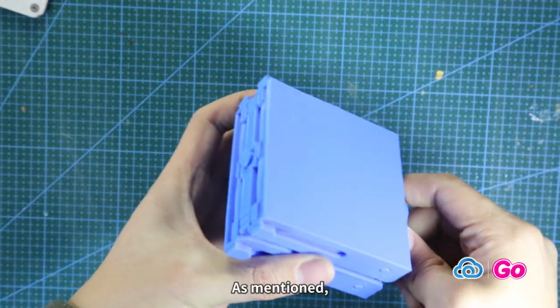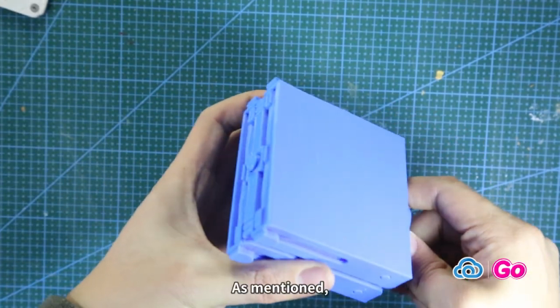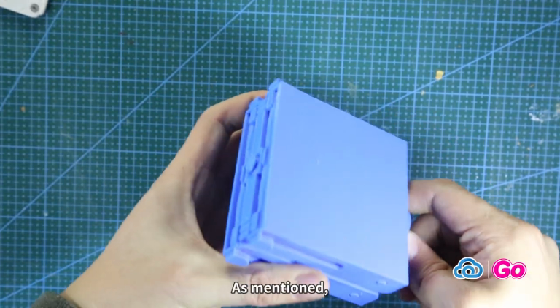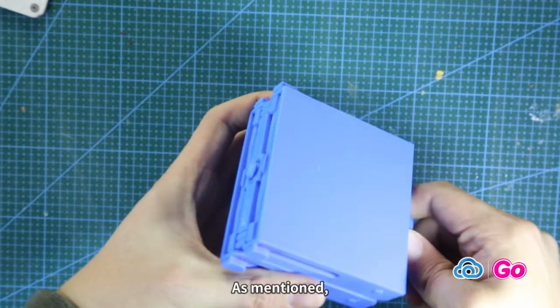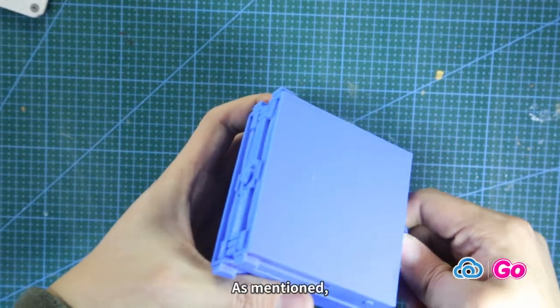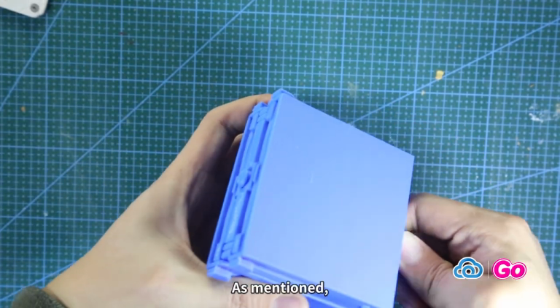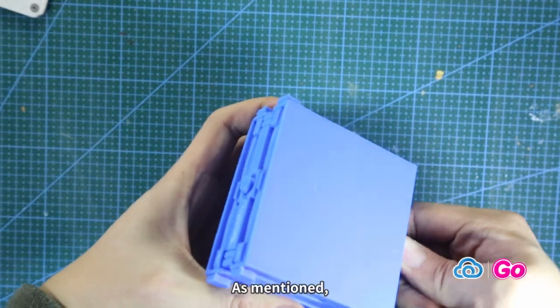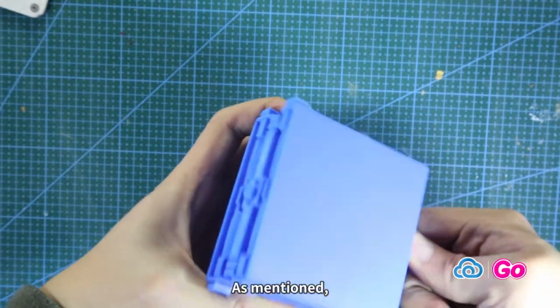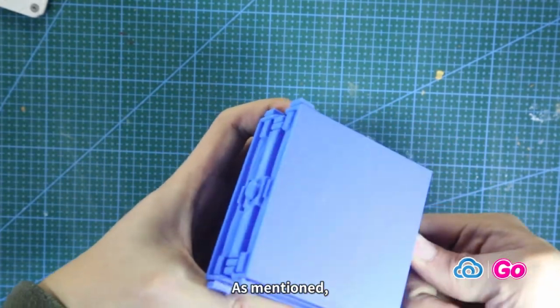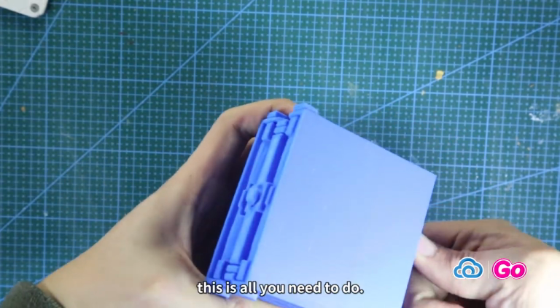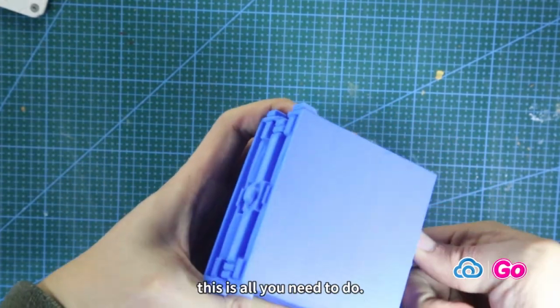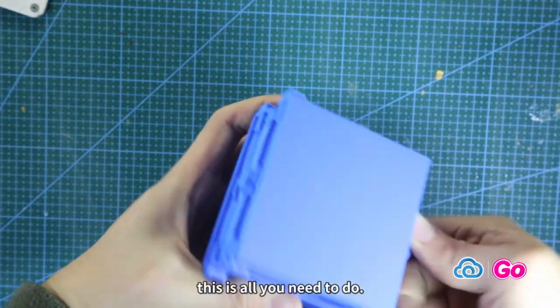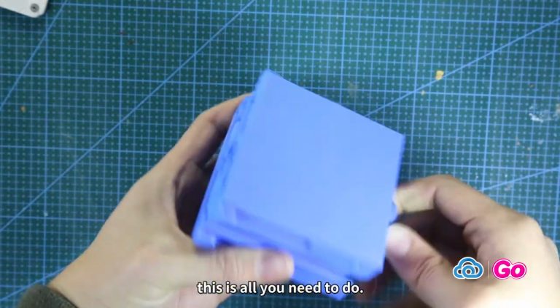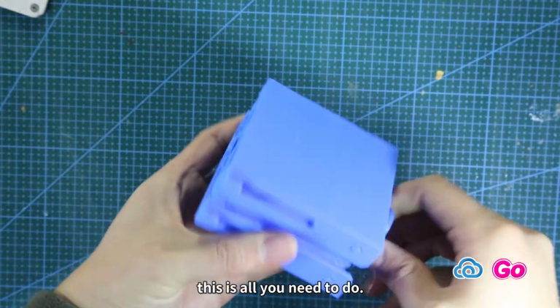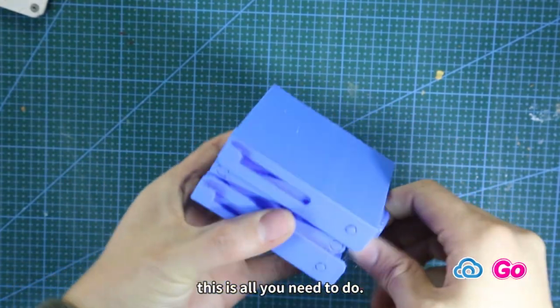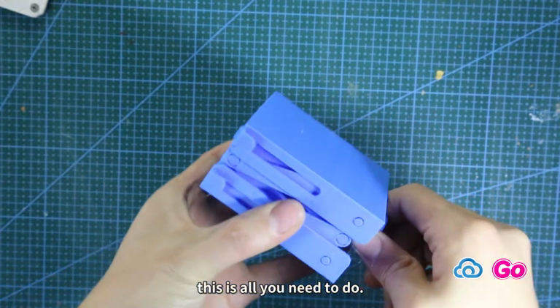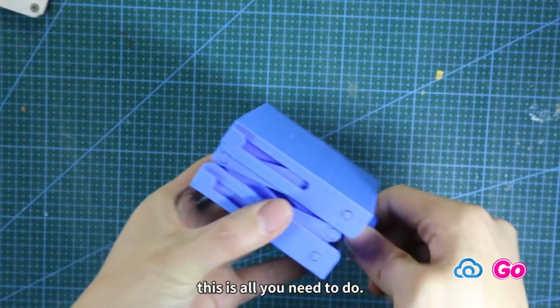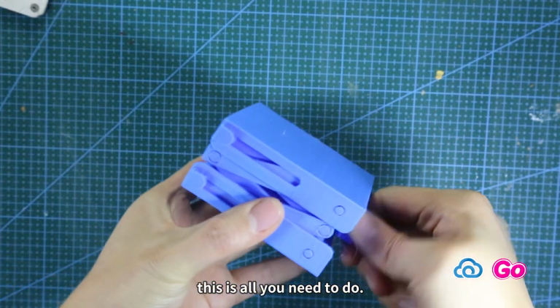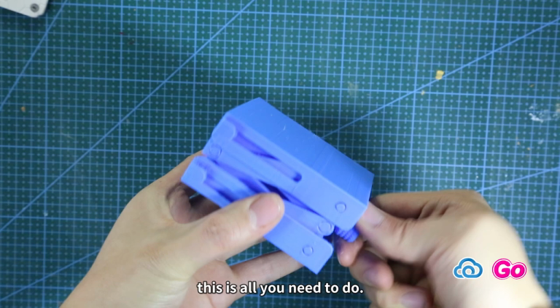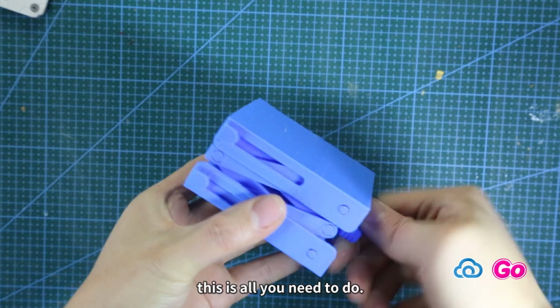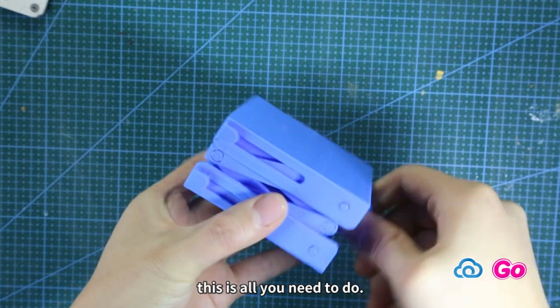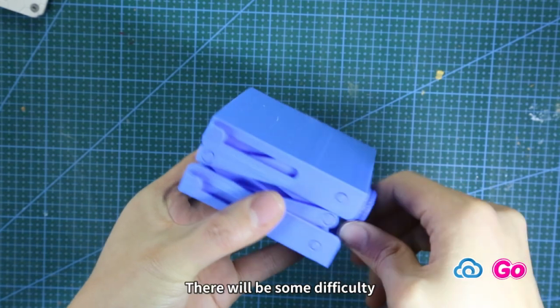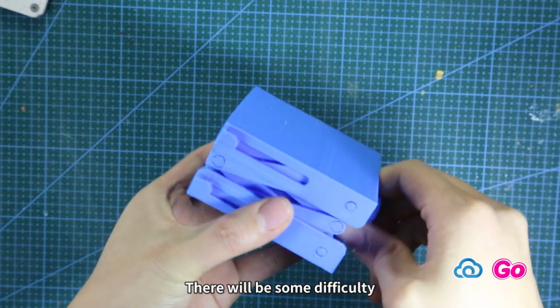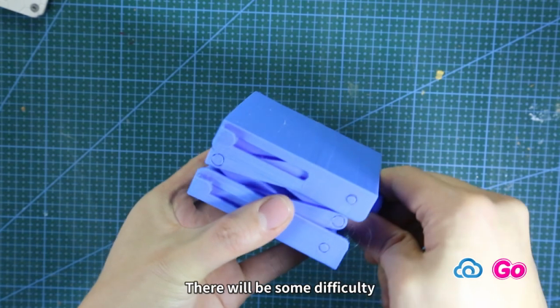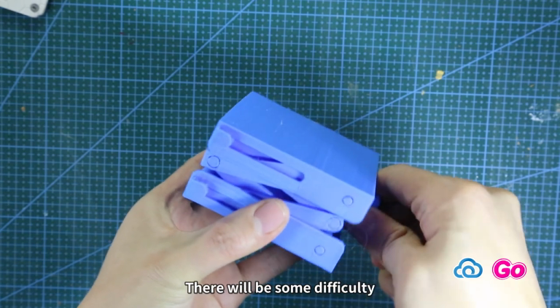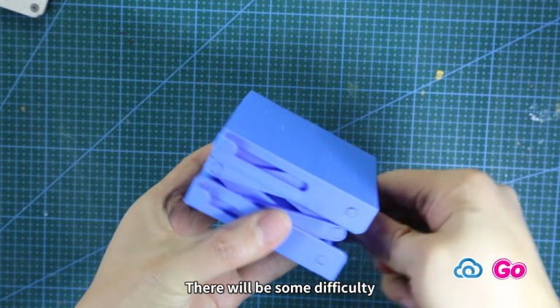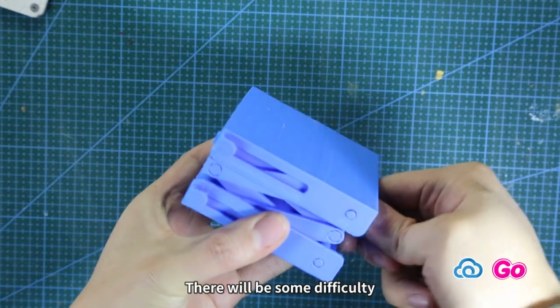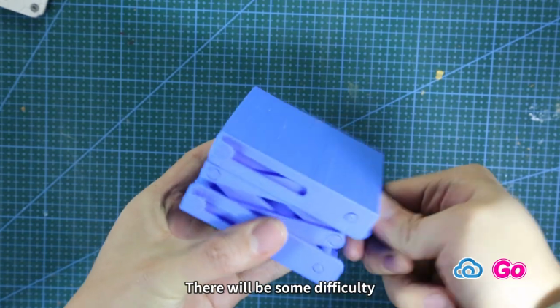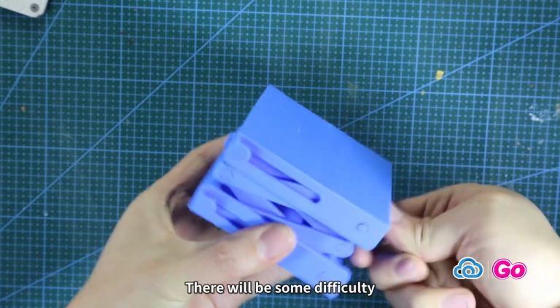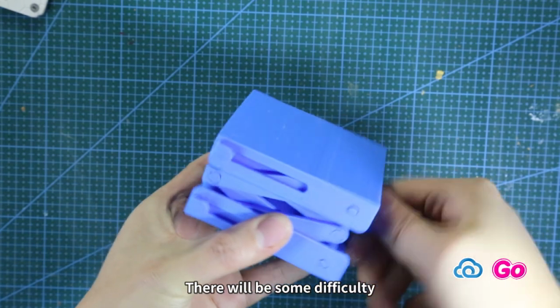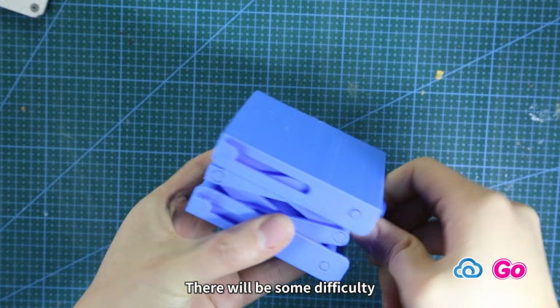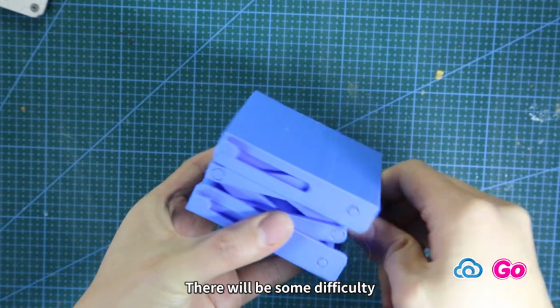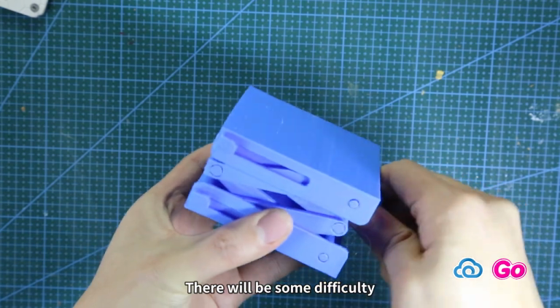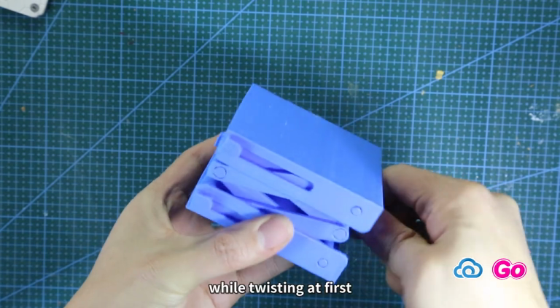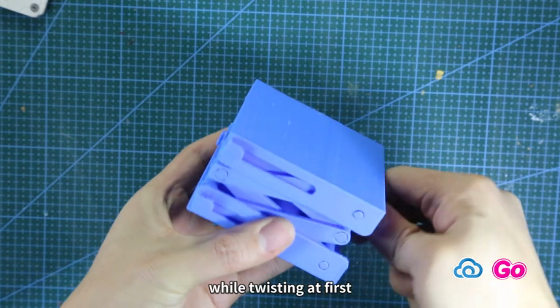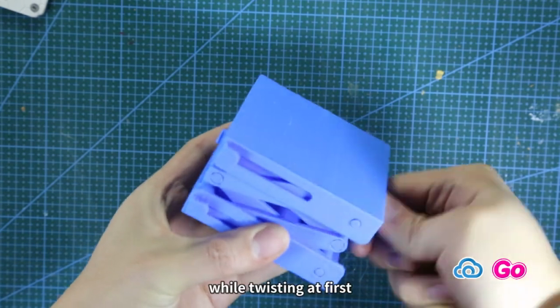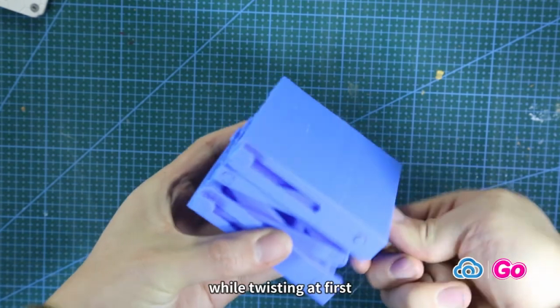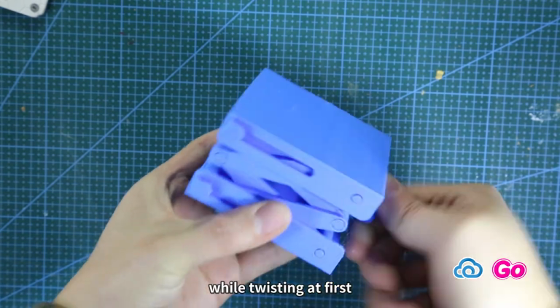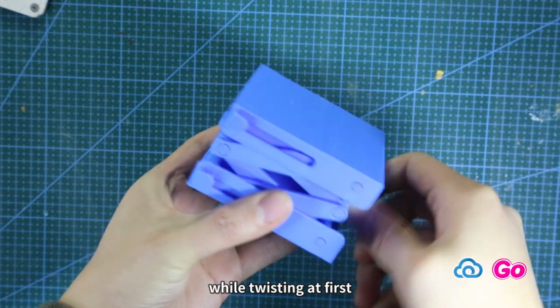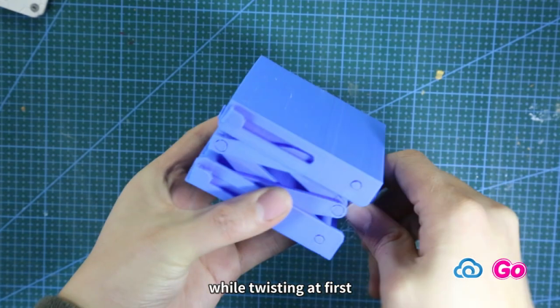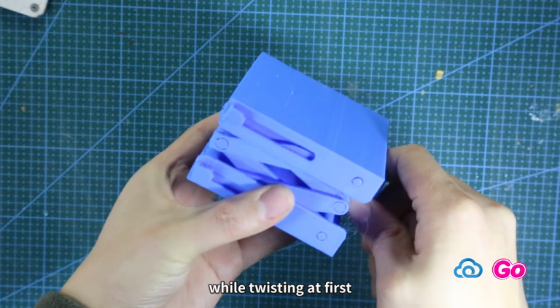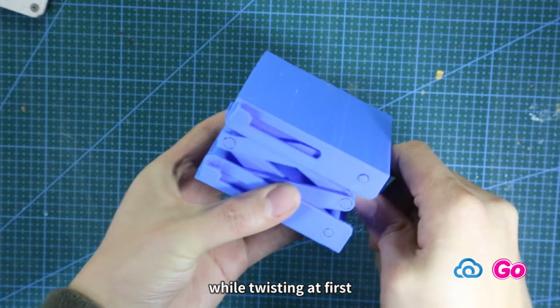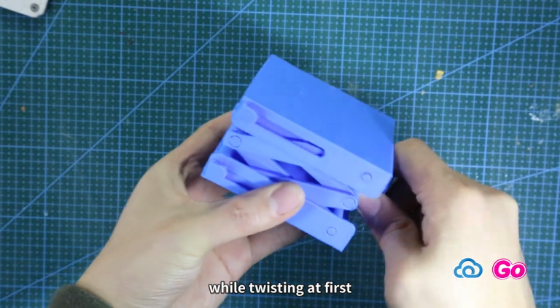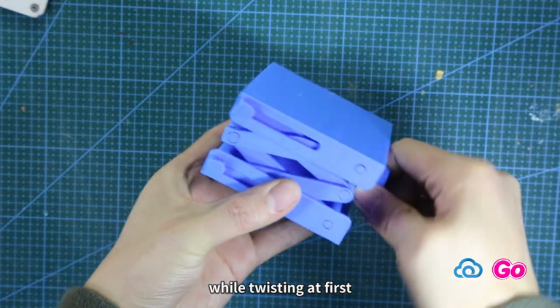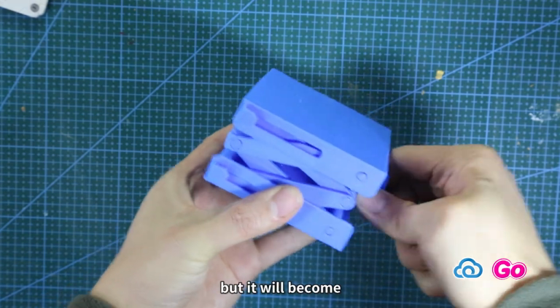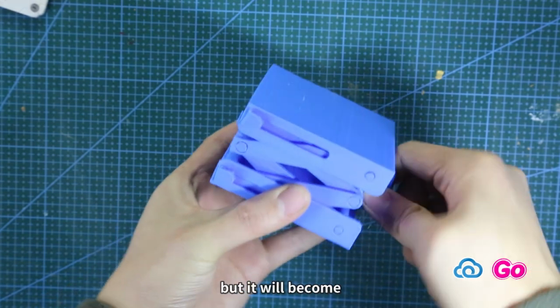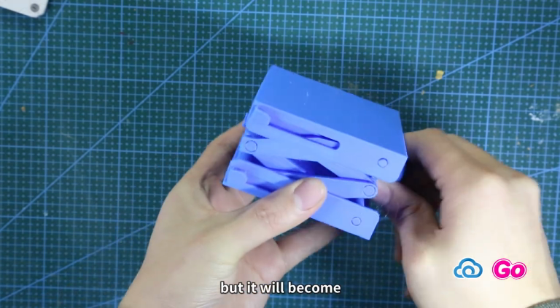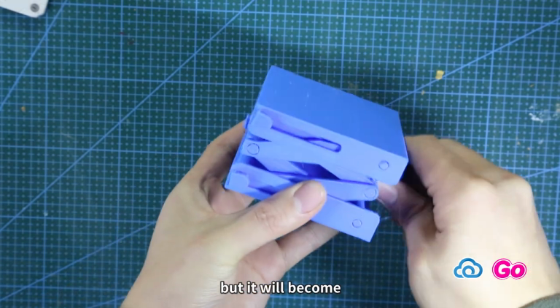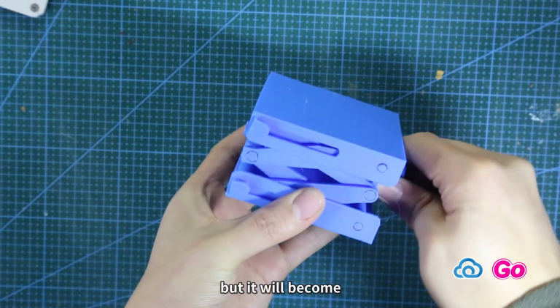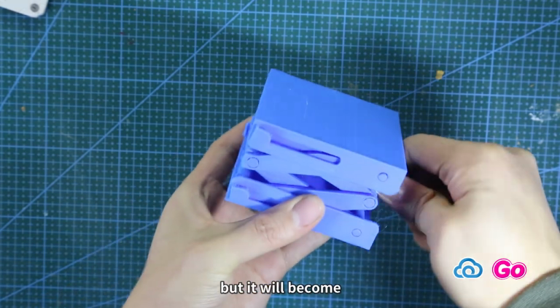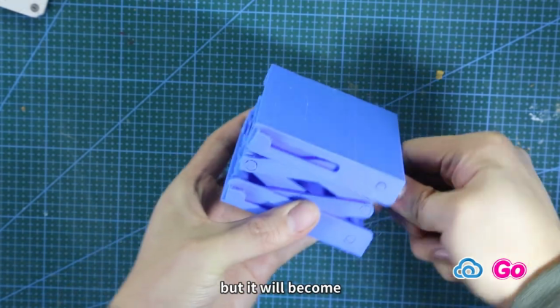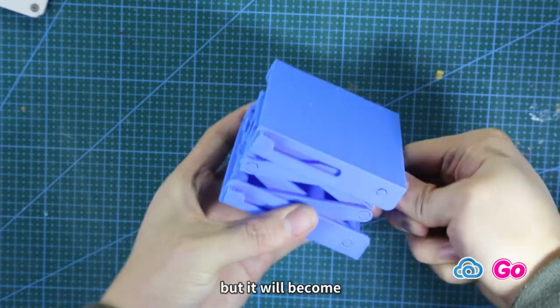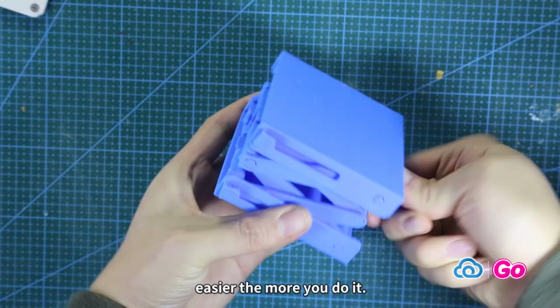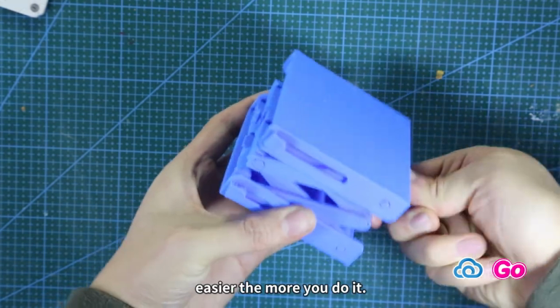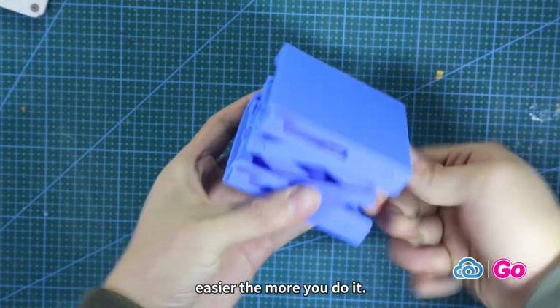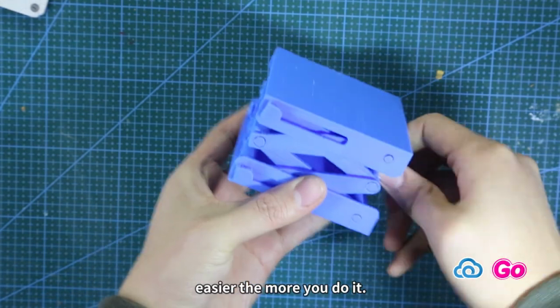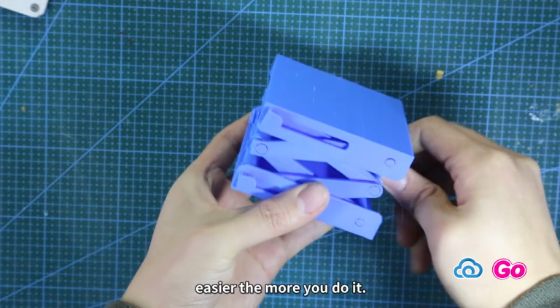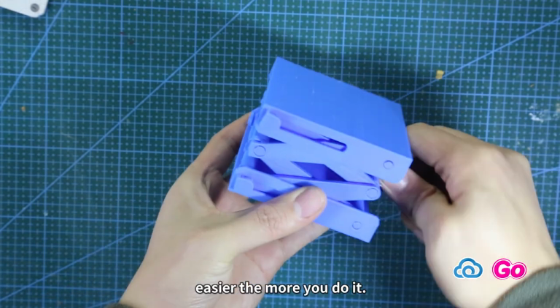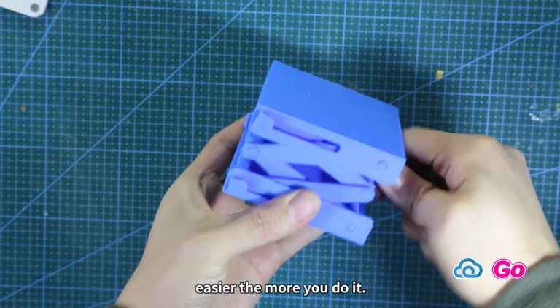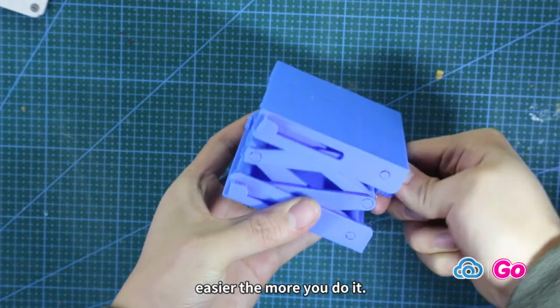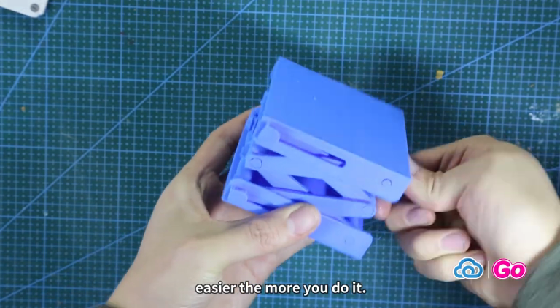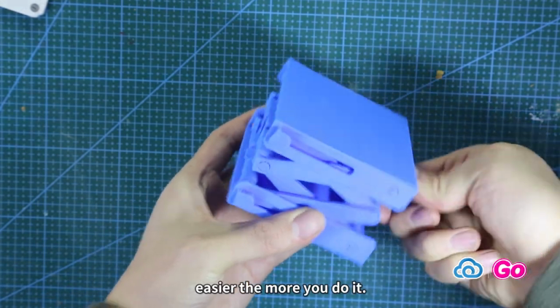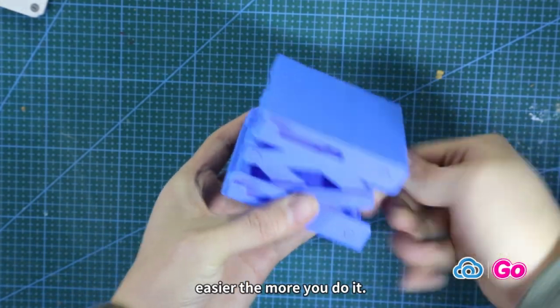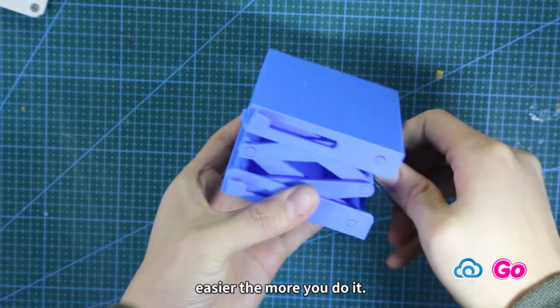As mentioned, this is all you need to do. There will be some difficulty while twisting at first, but it will become easier the more you do it.